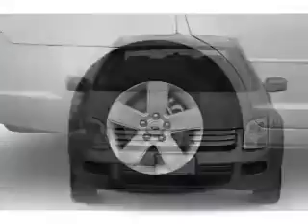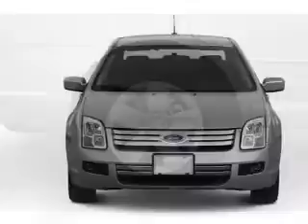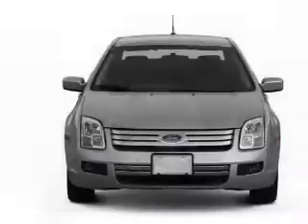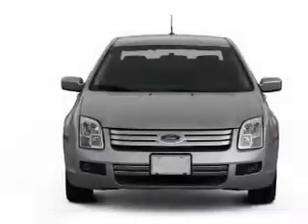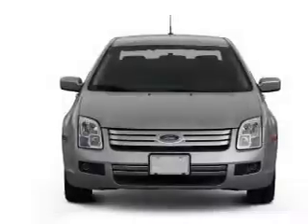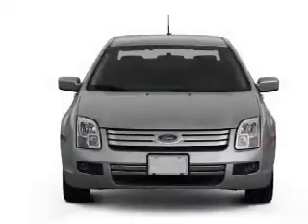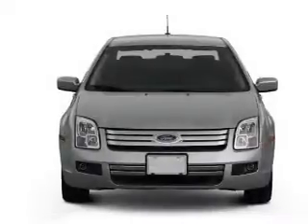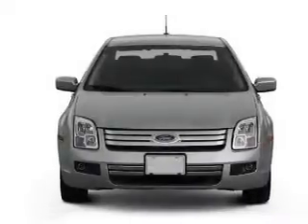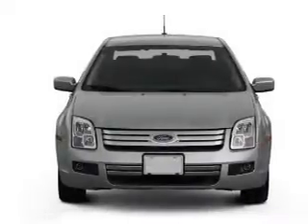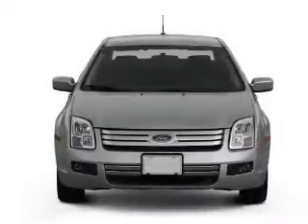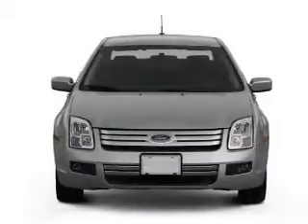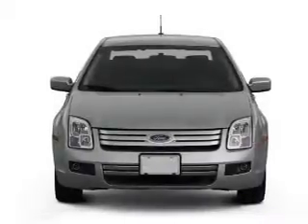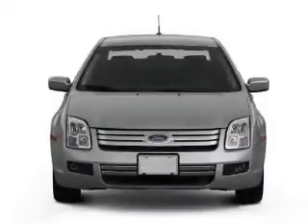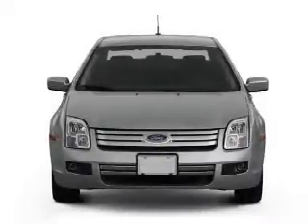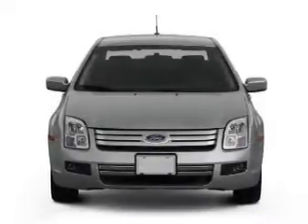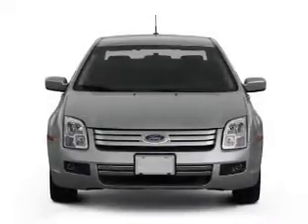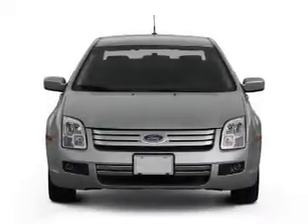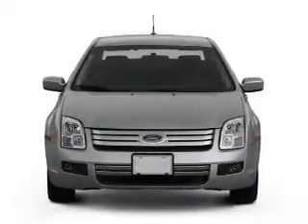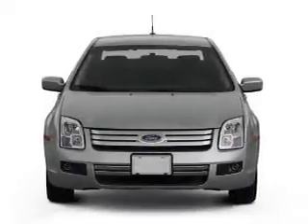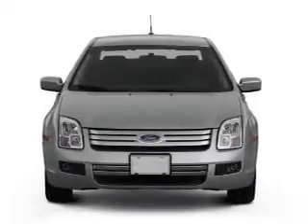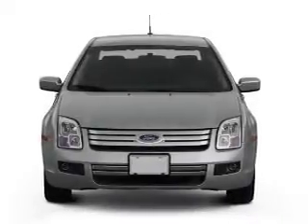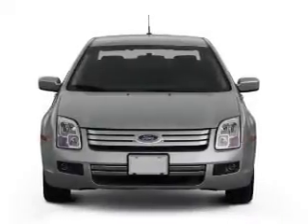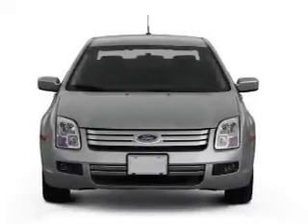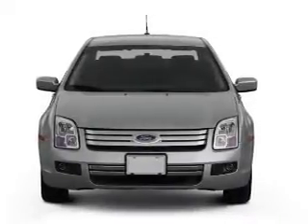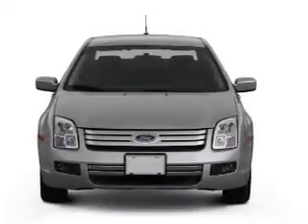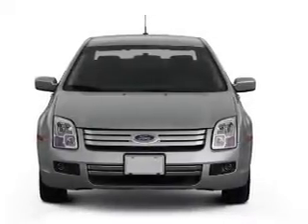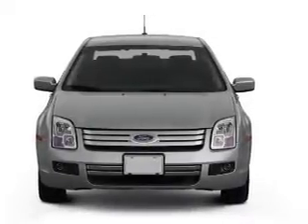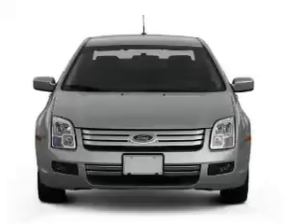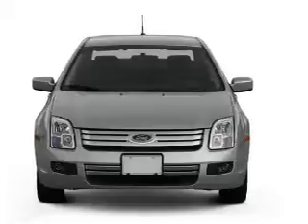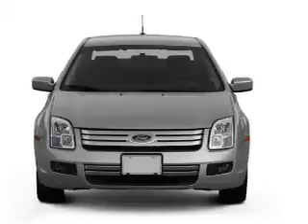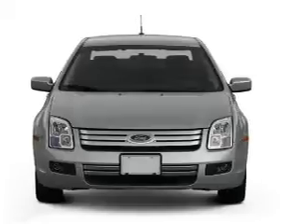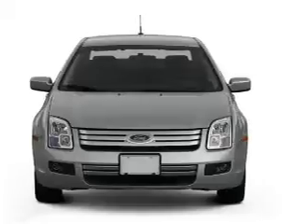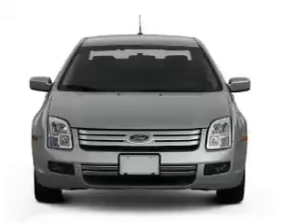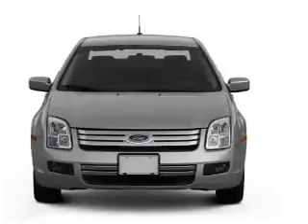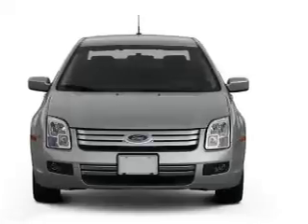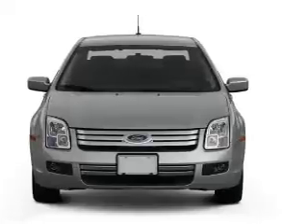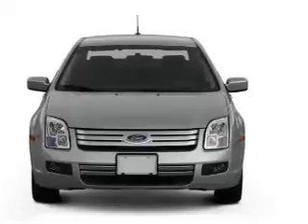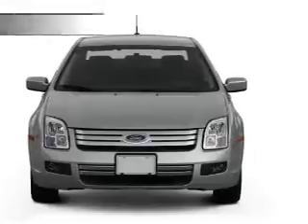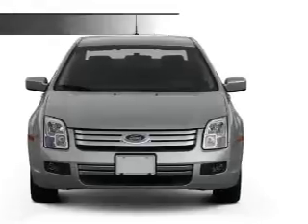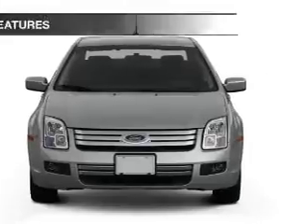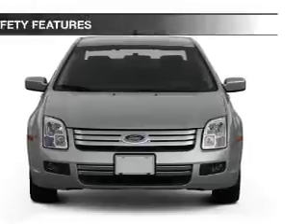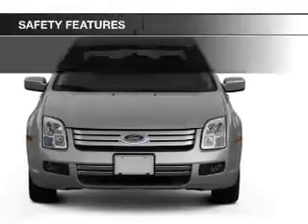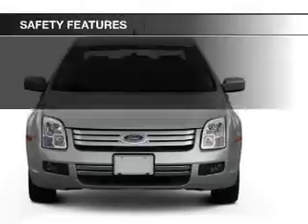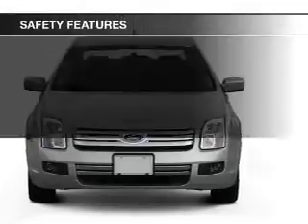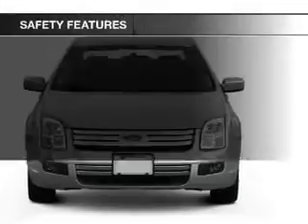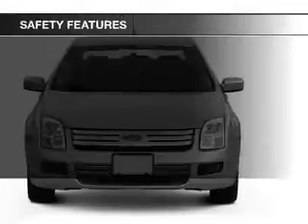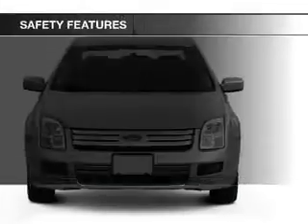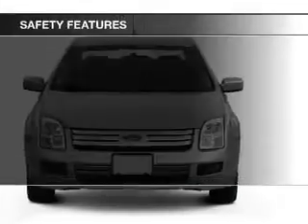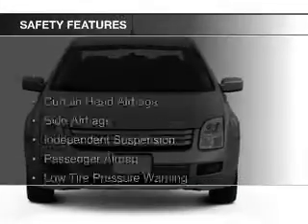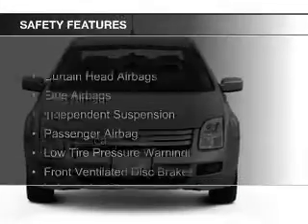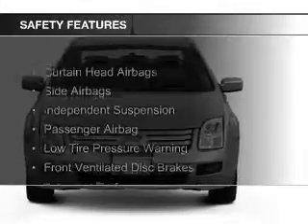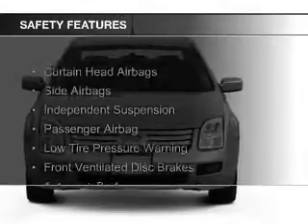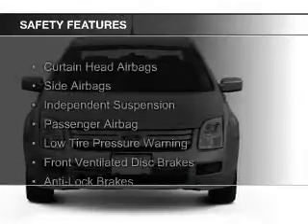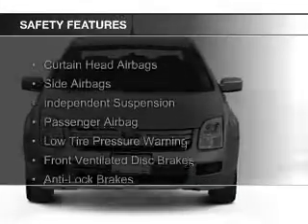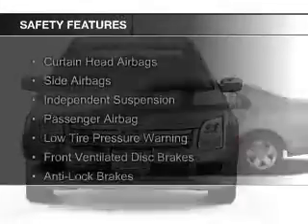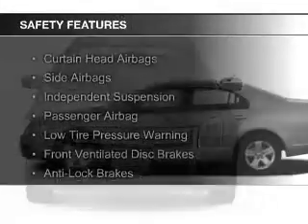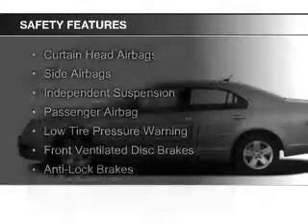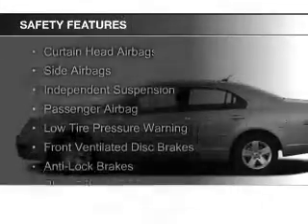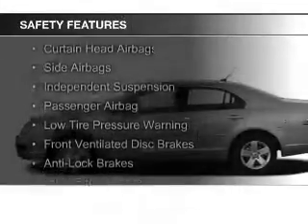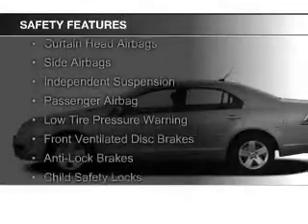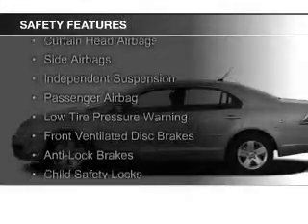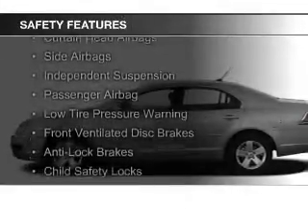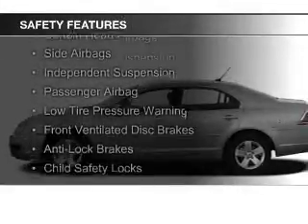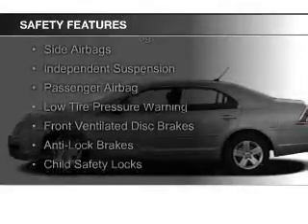A tilt and telescopic steering wheel, an alarm system, and cruise control. Safety was made a priority with these features.